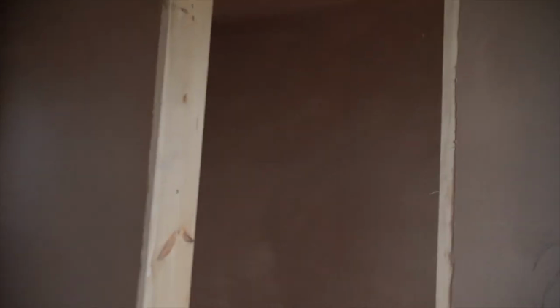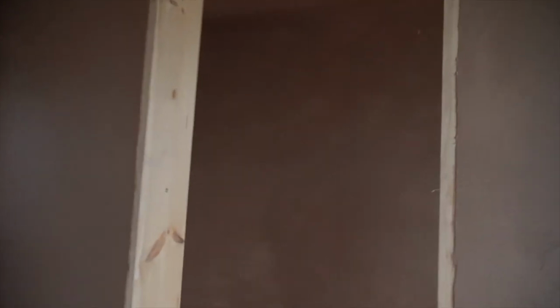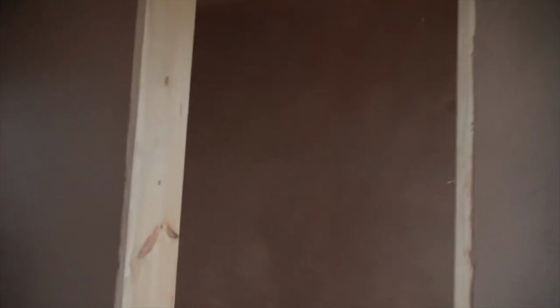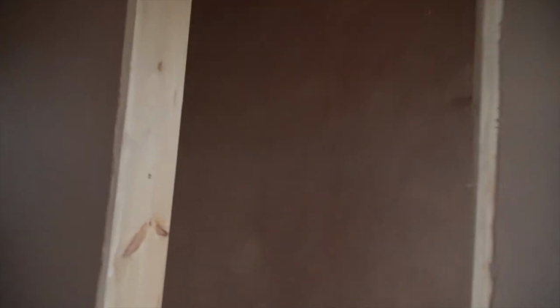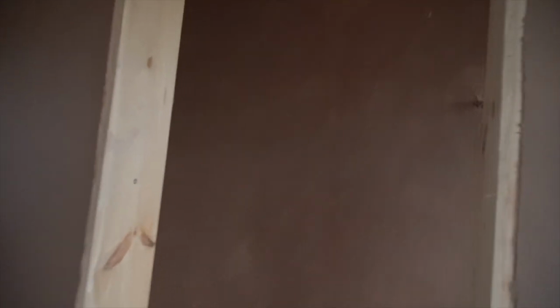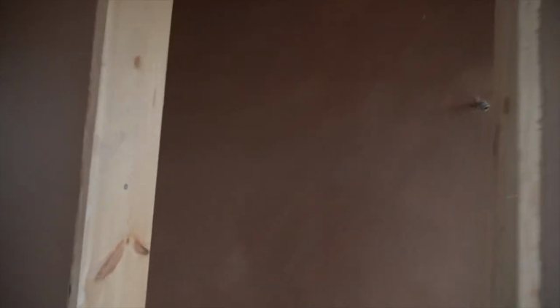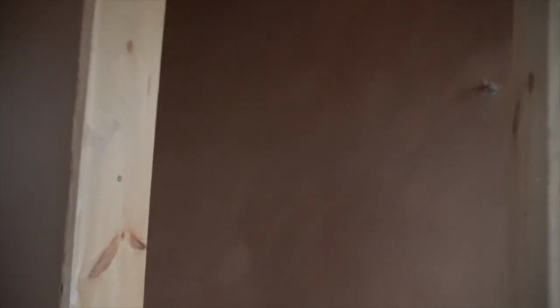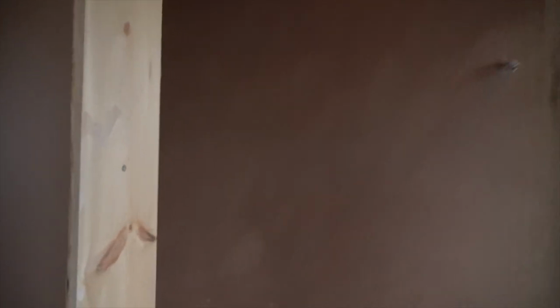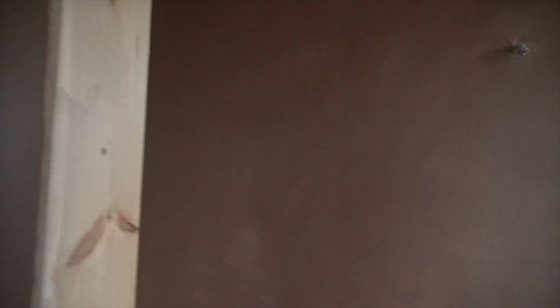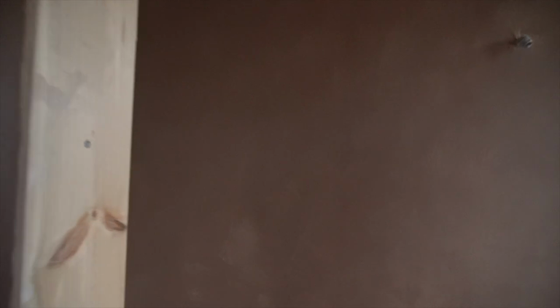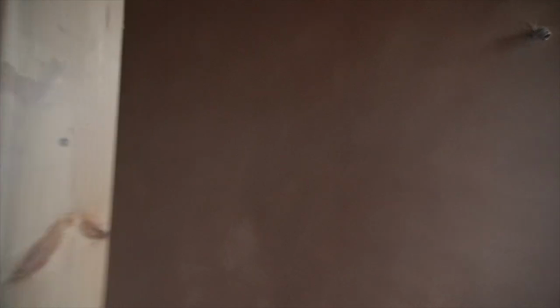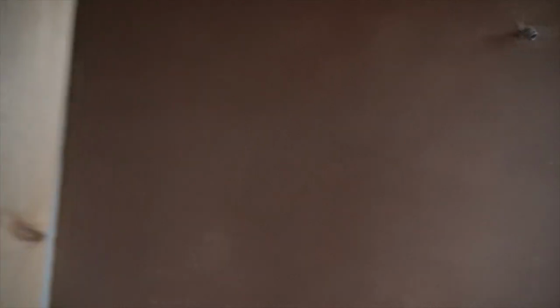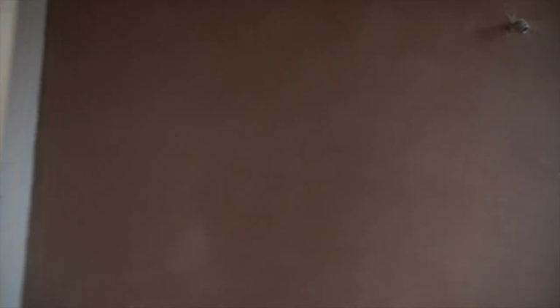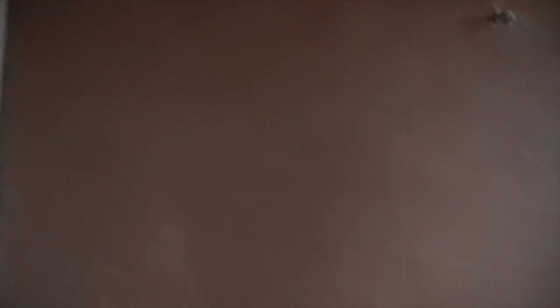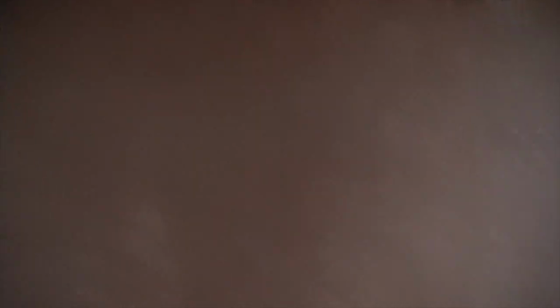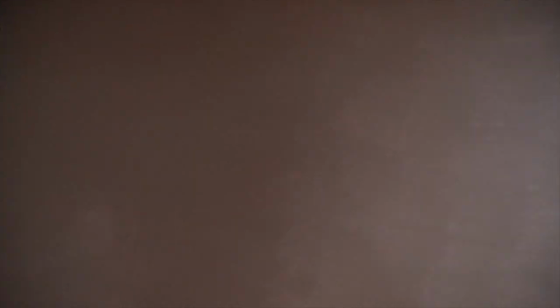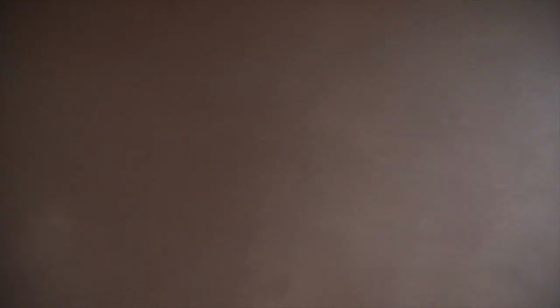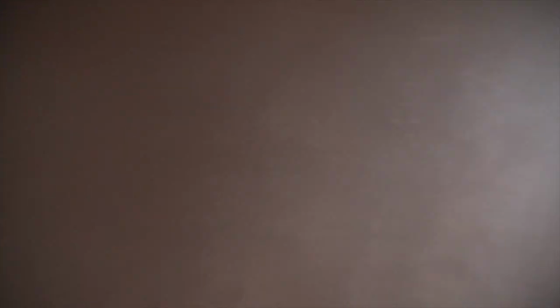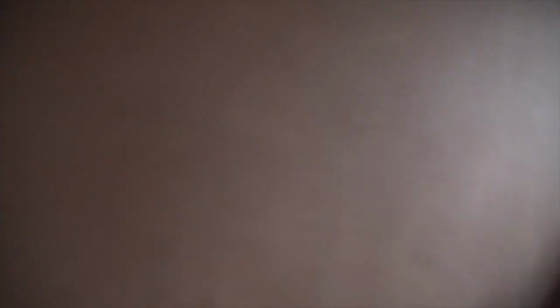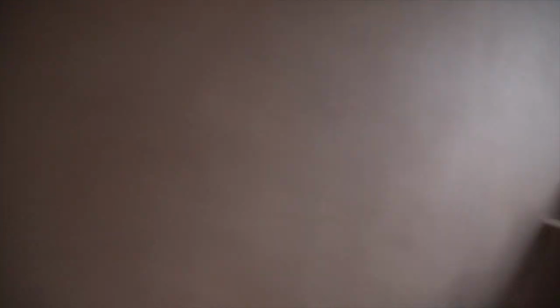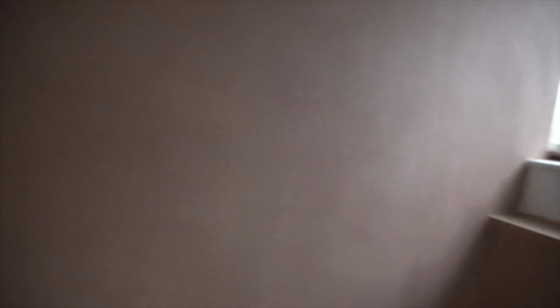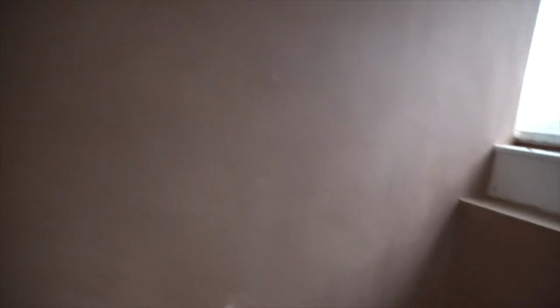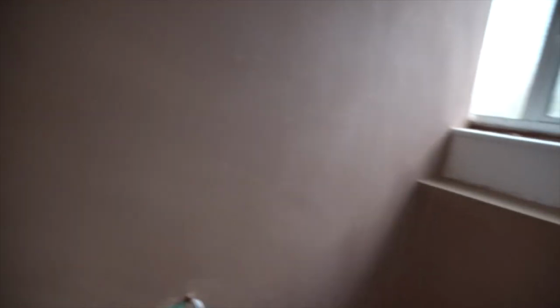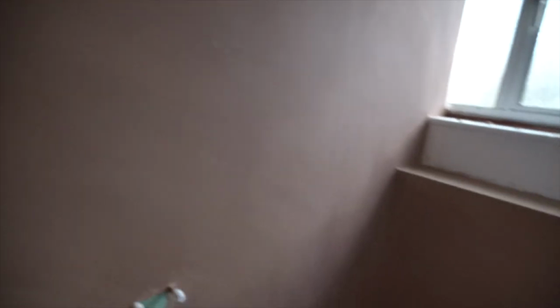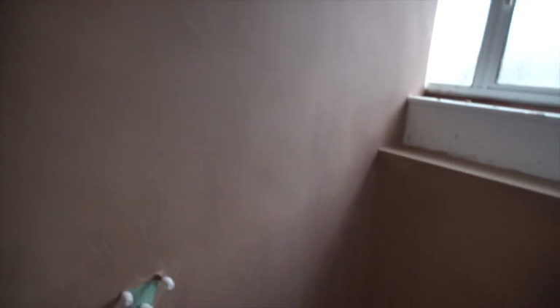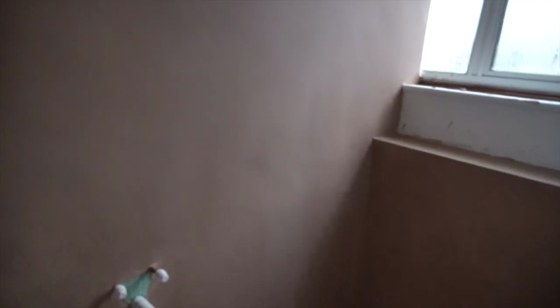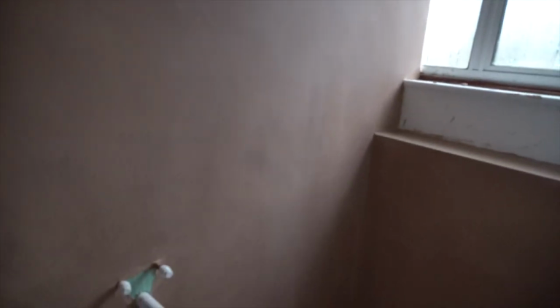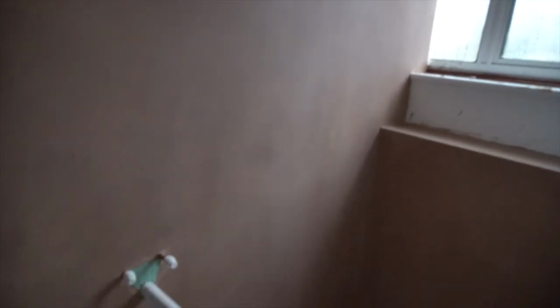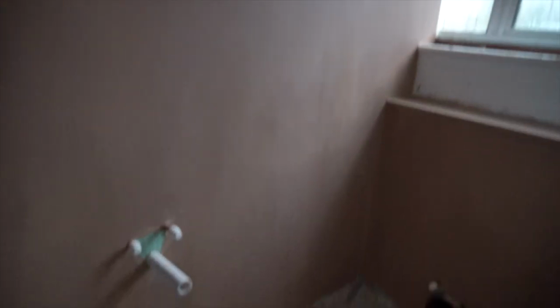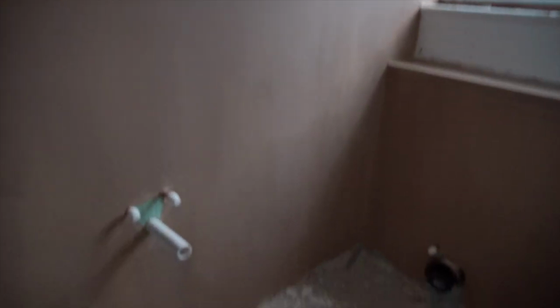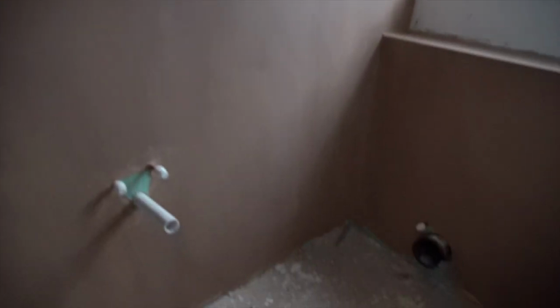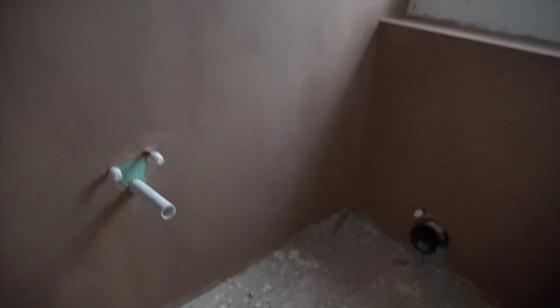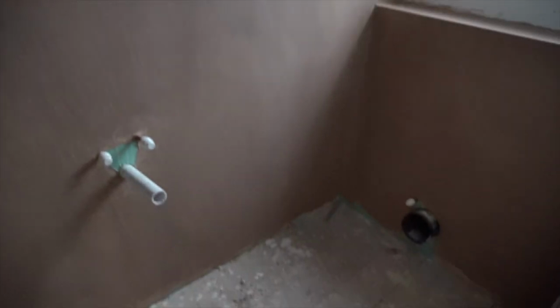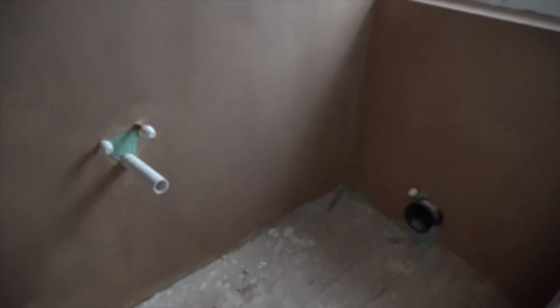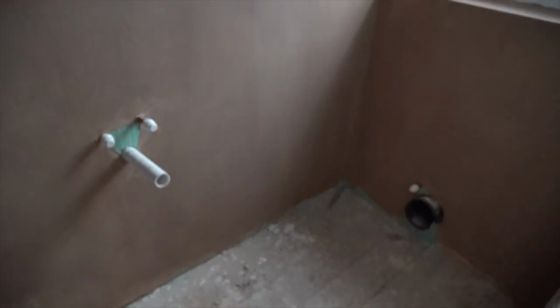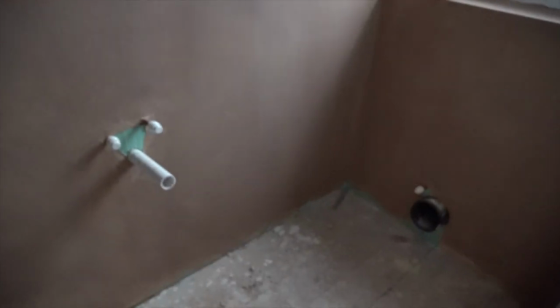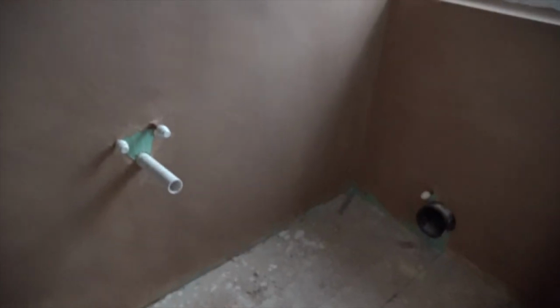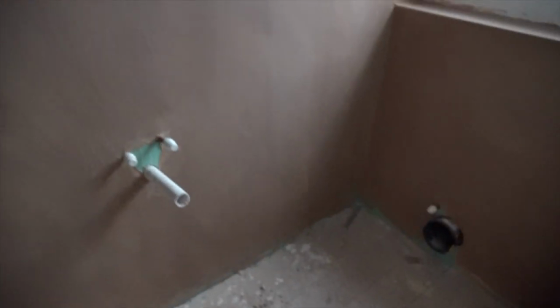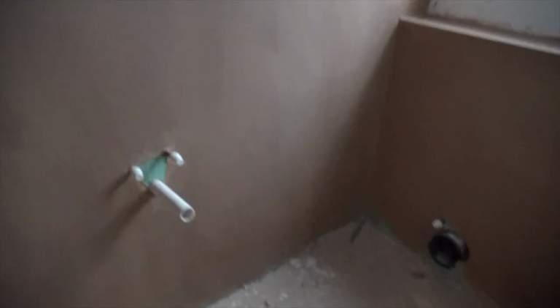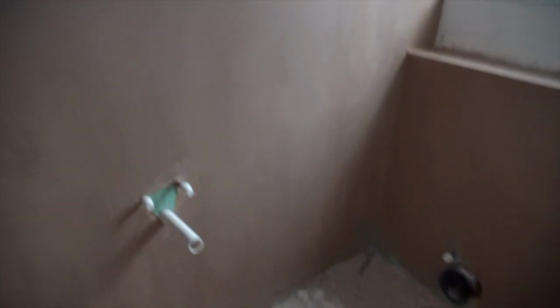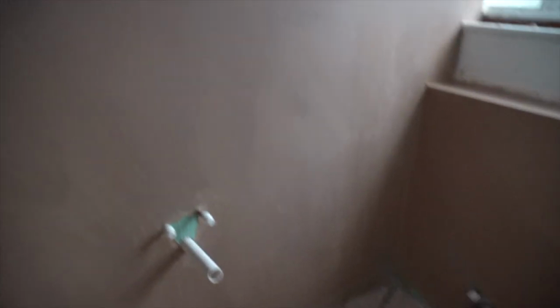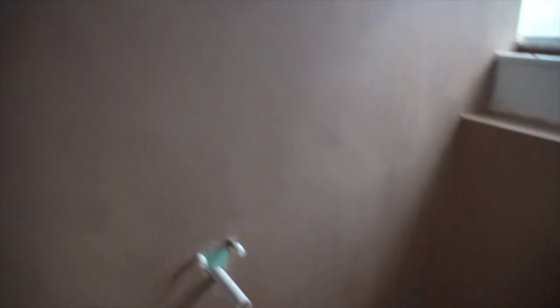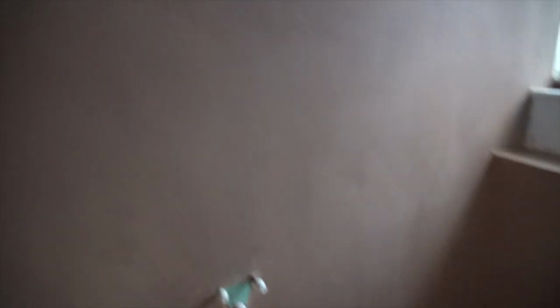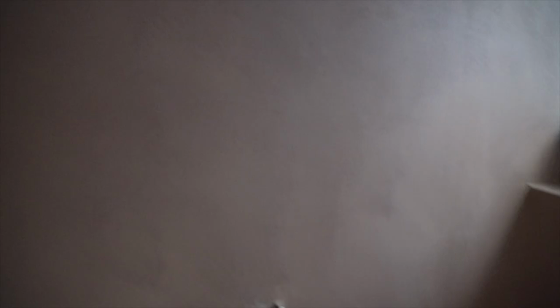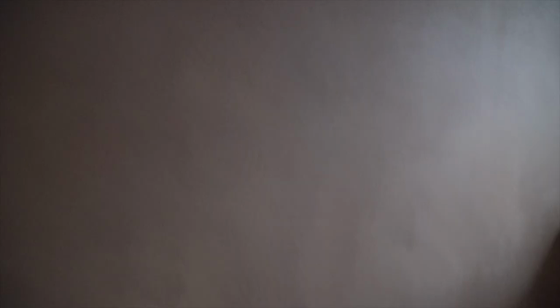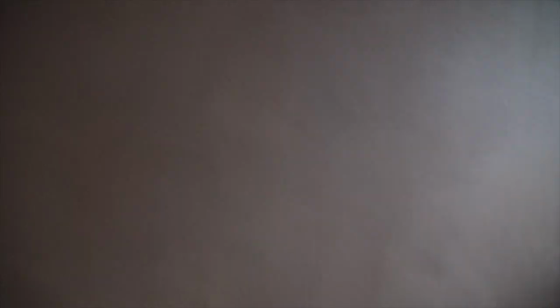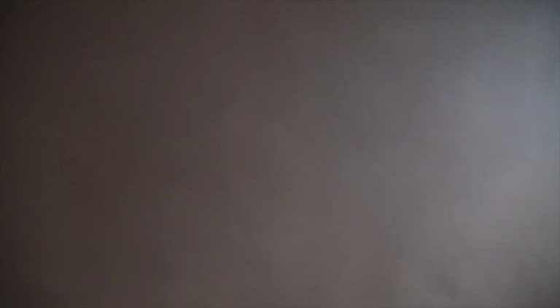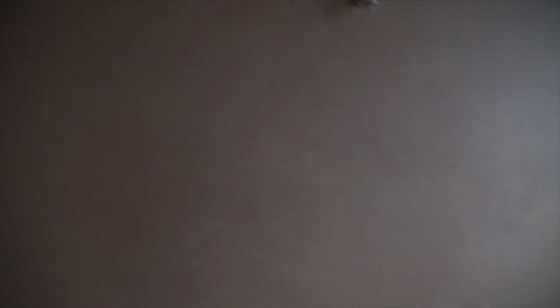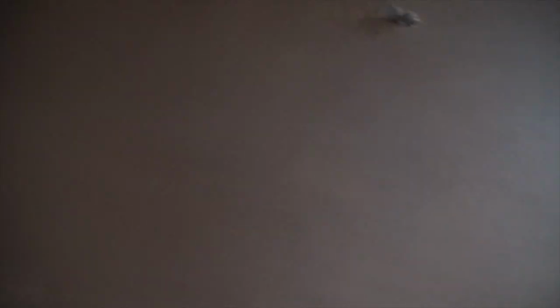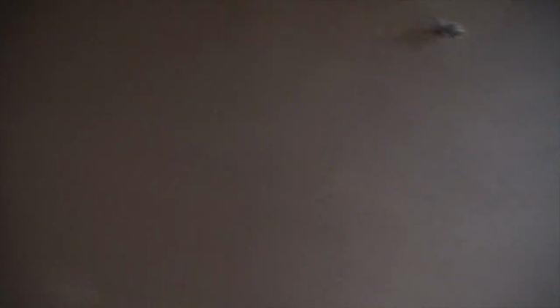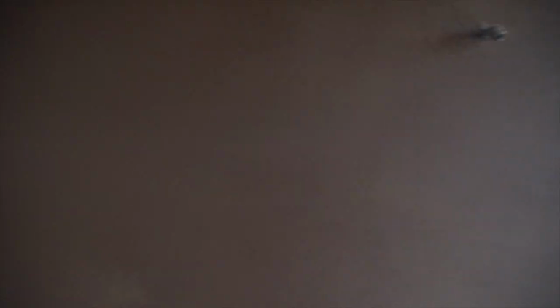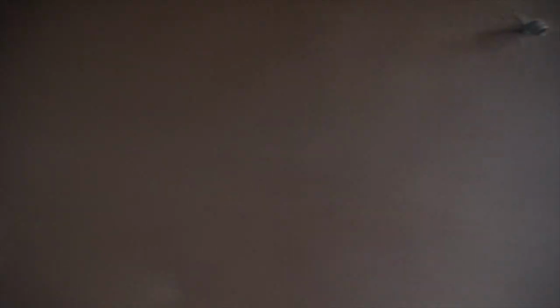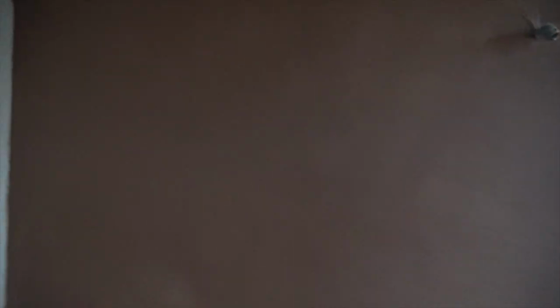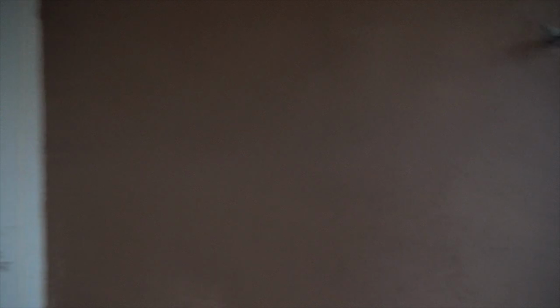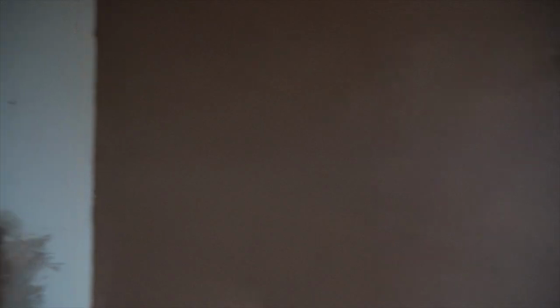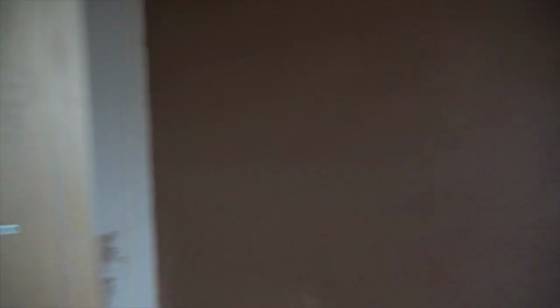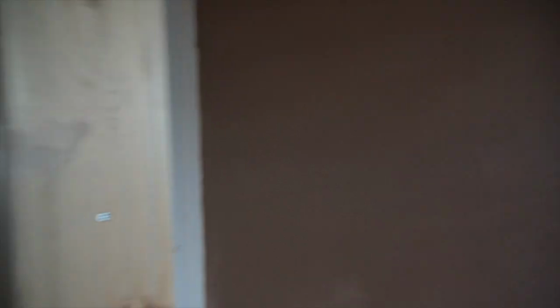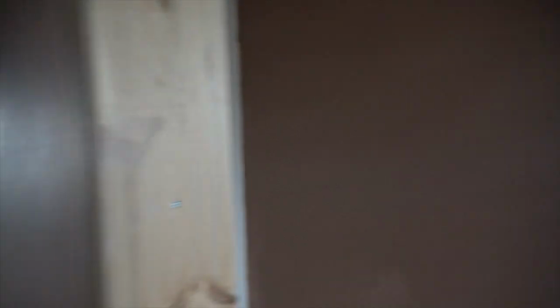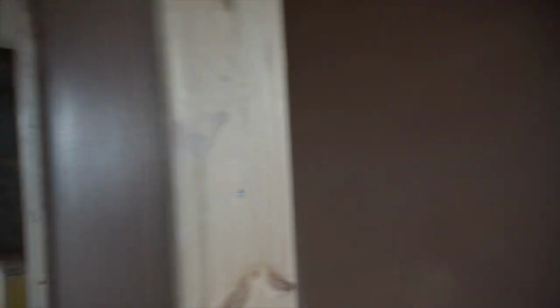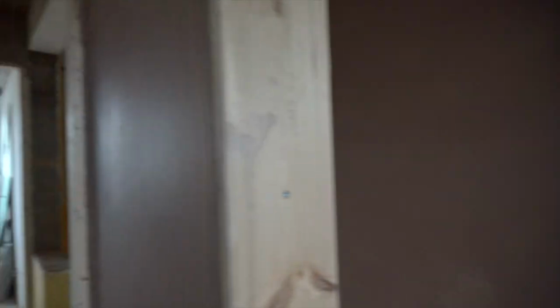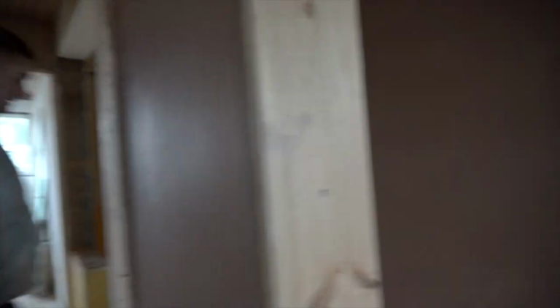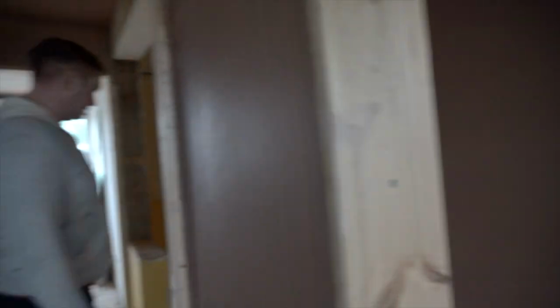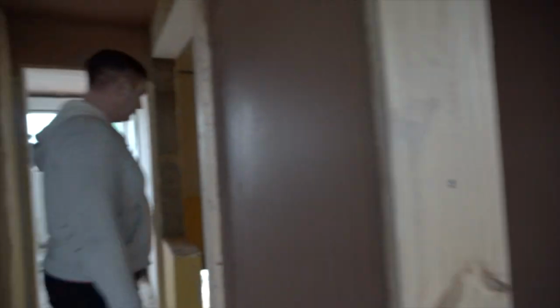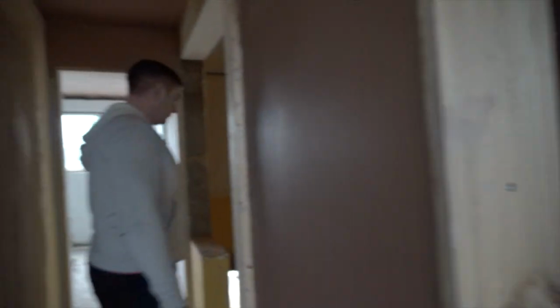It always looks really small when it's wet plaster. Oh, that's quite a big ensuite, hasn't it? No, I mean in general. In general, yeah.